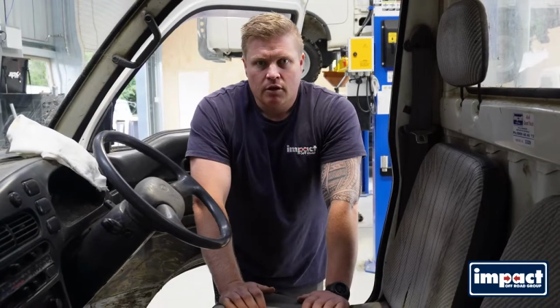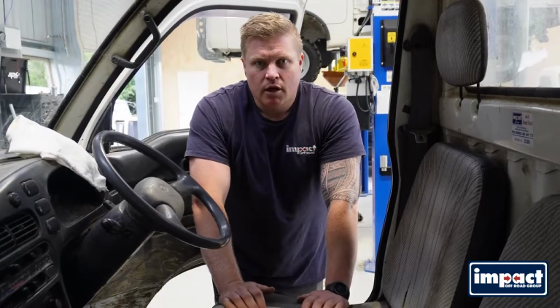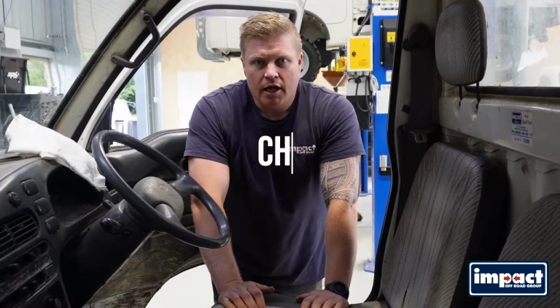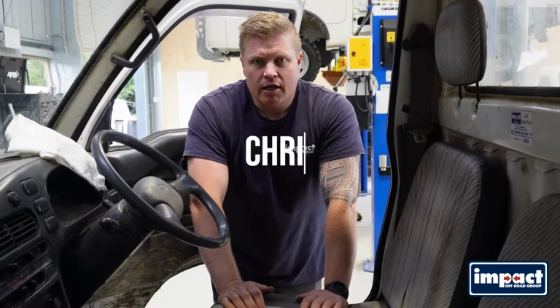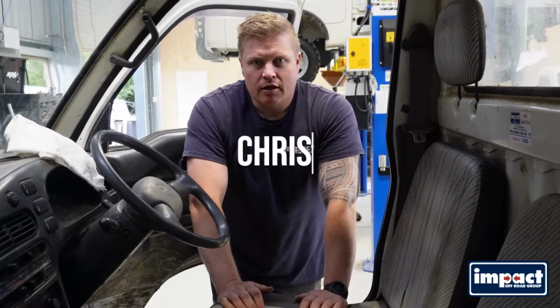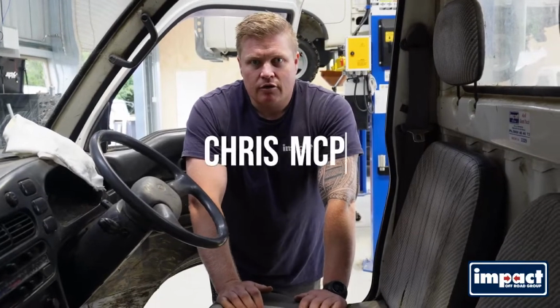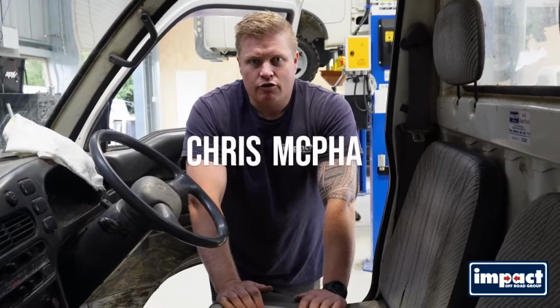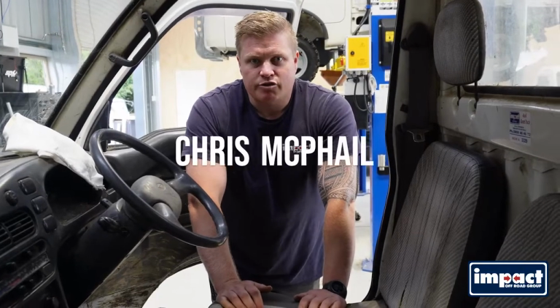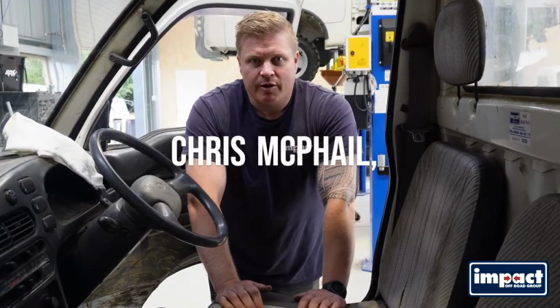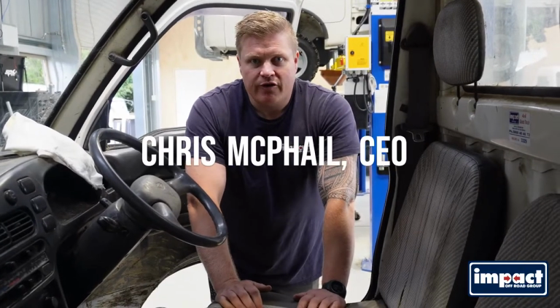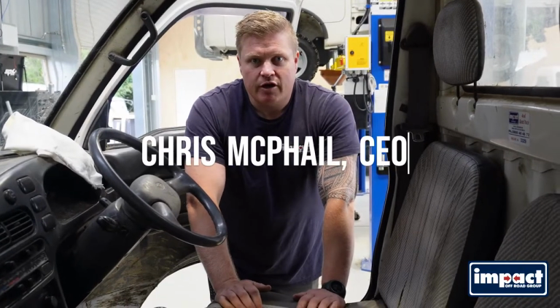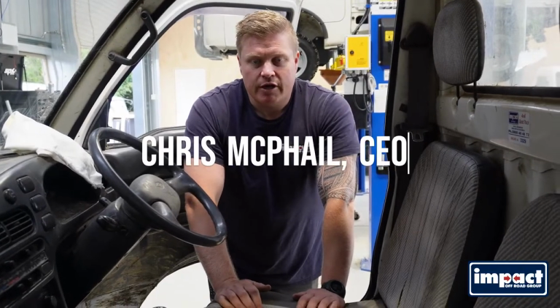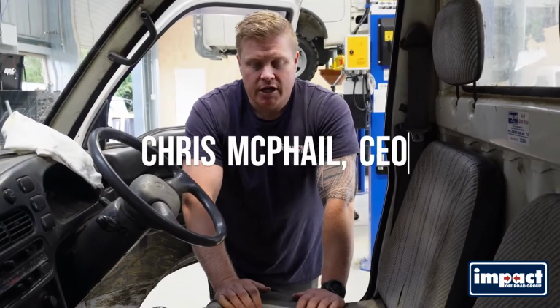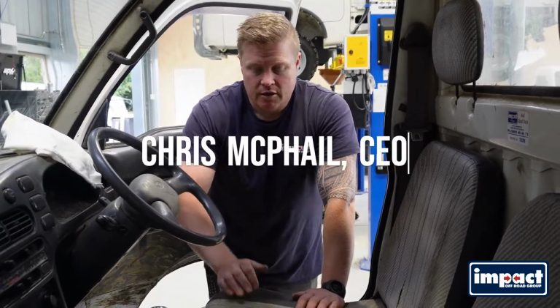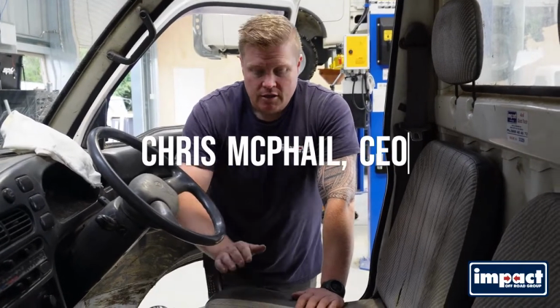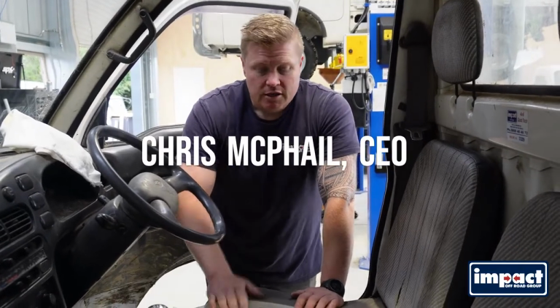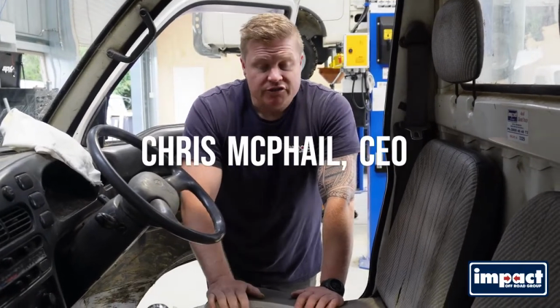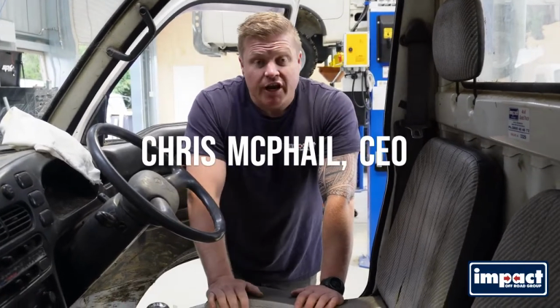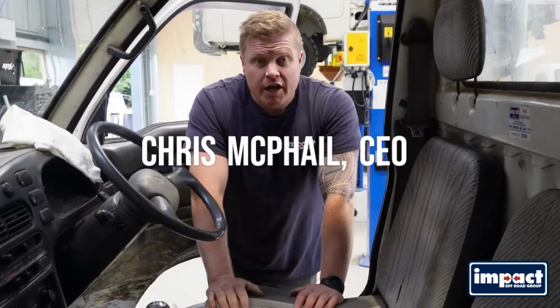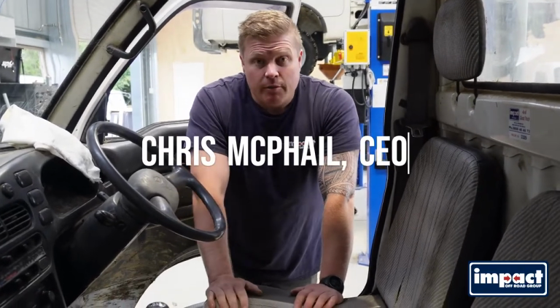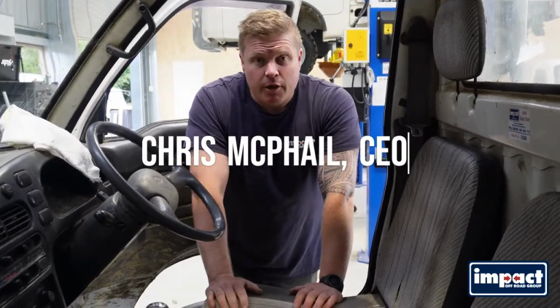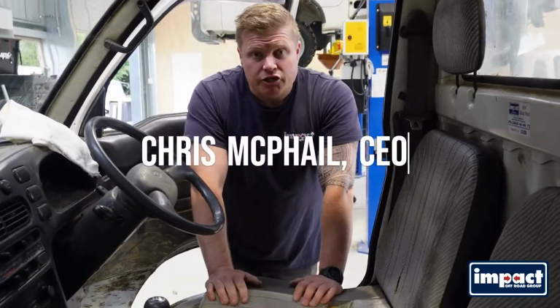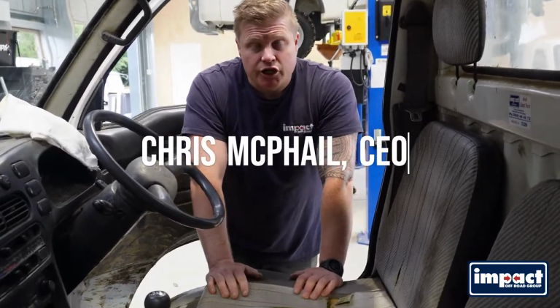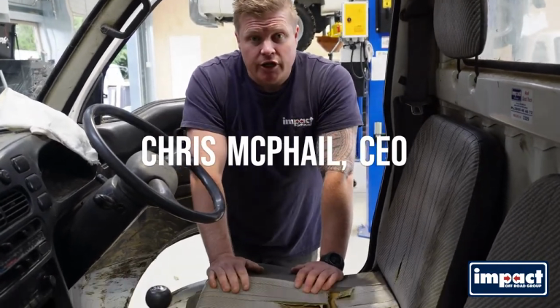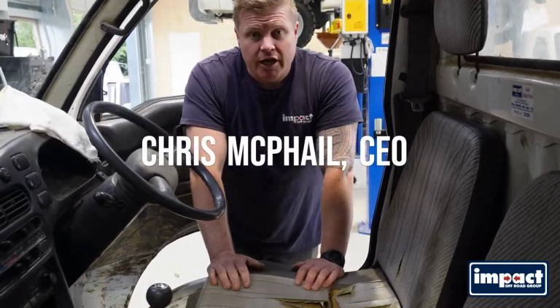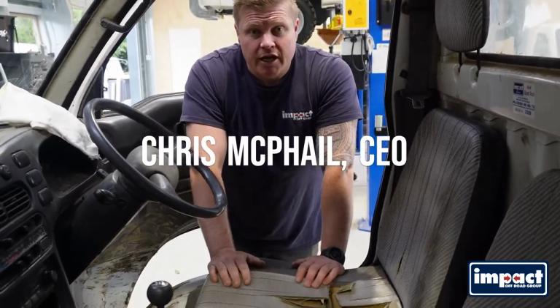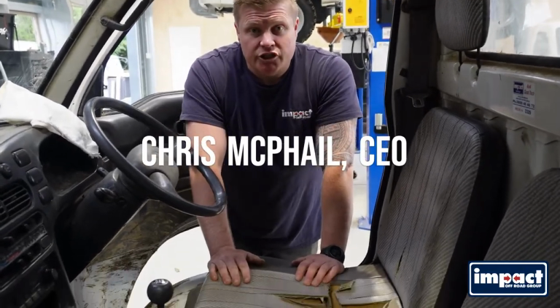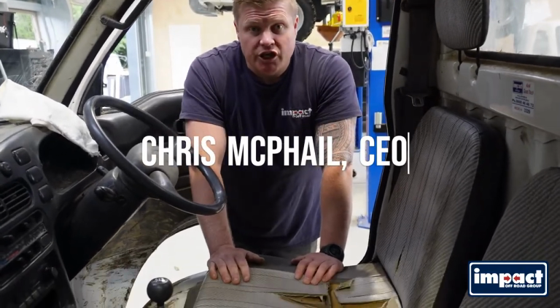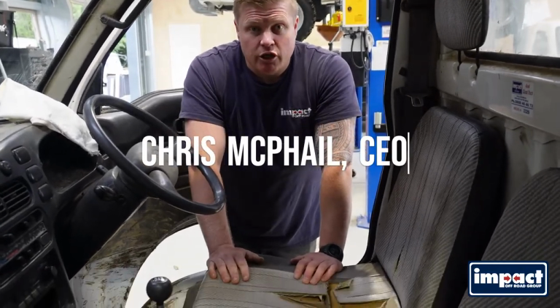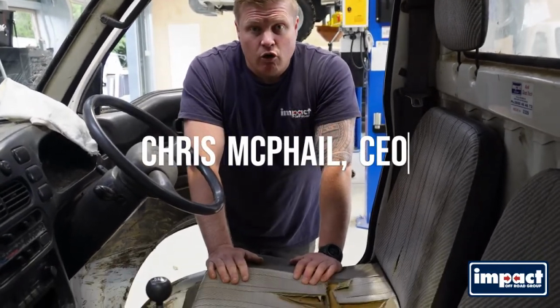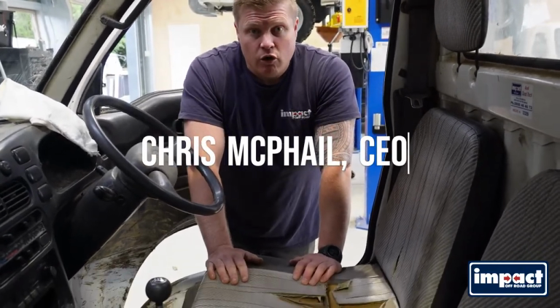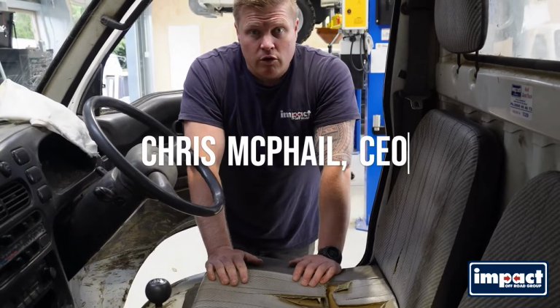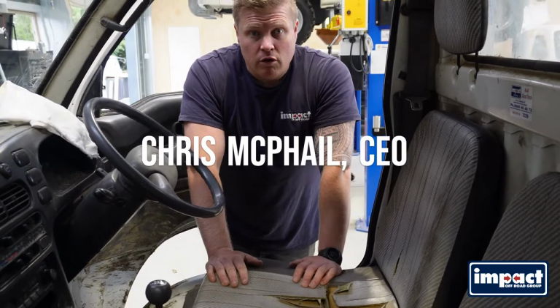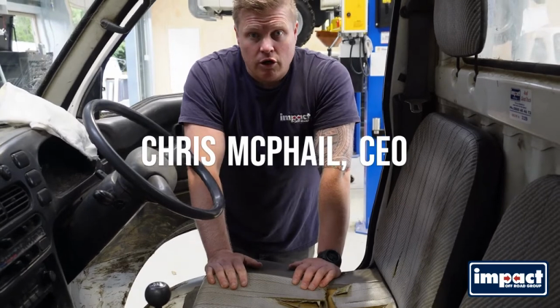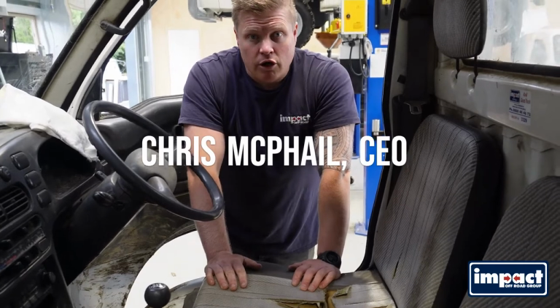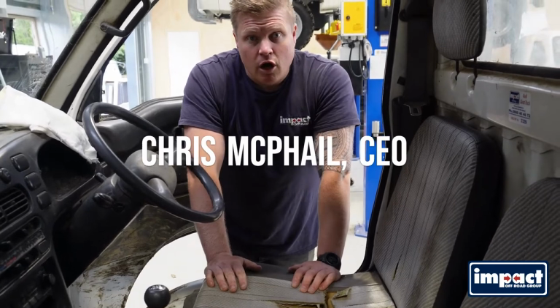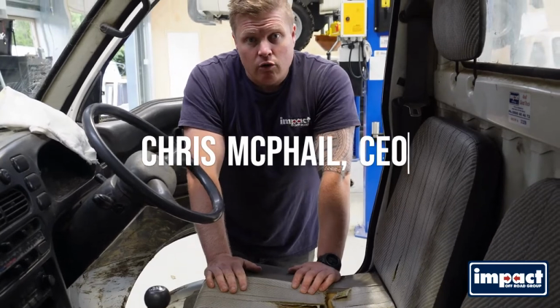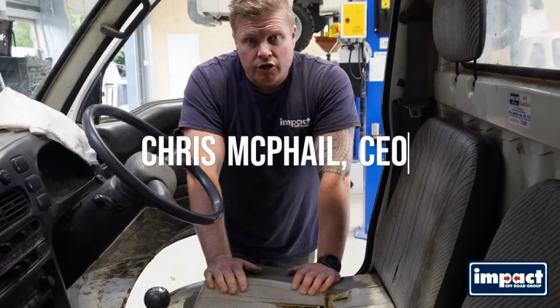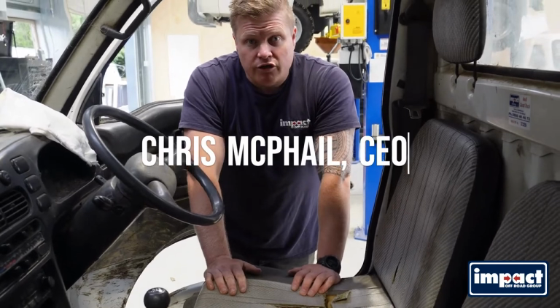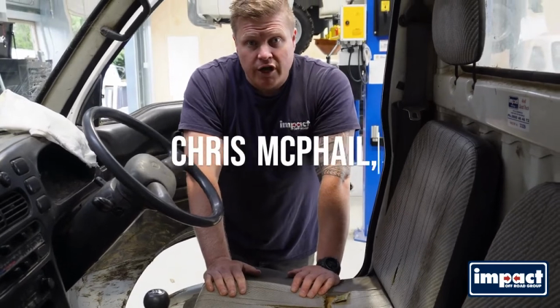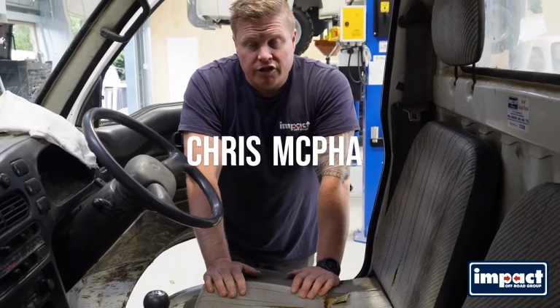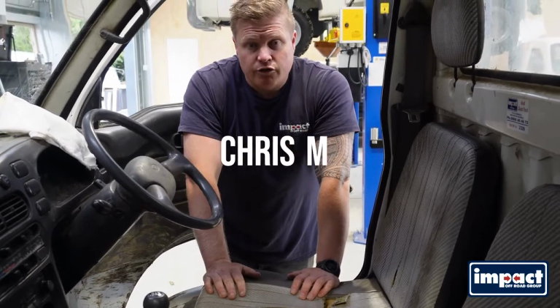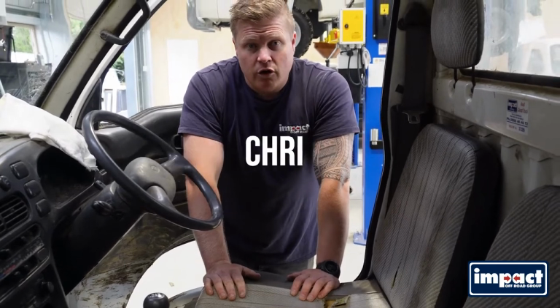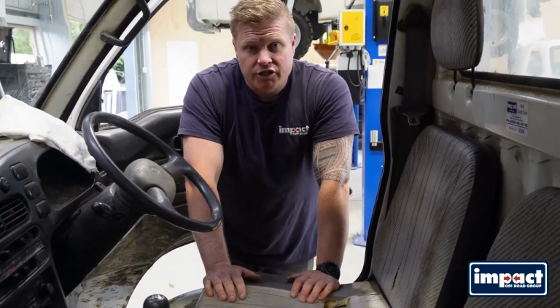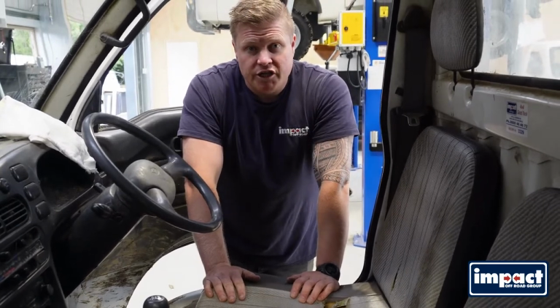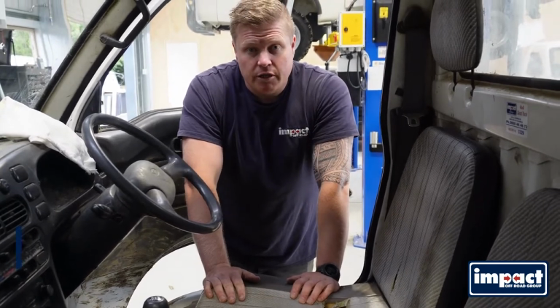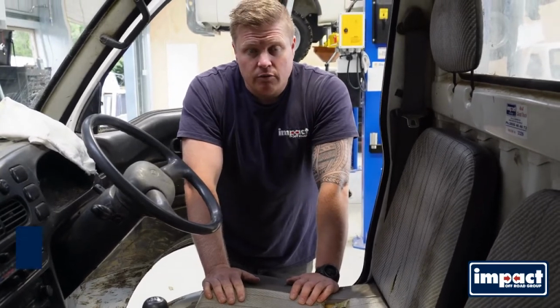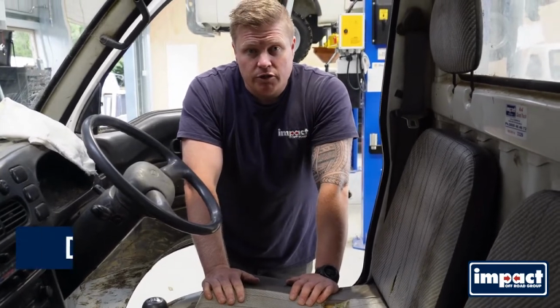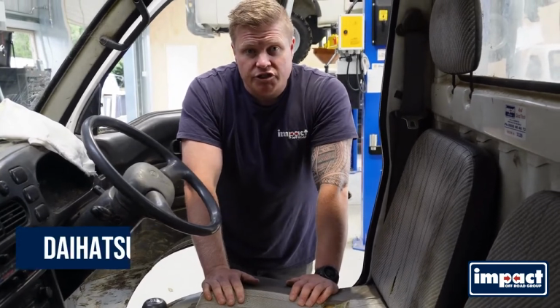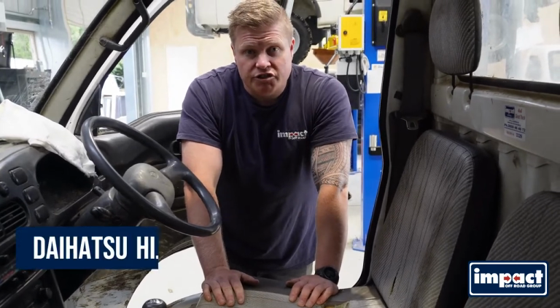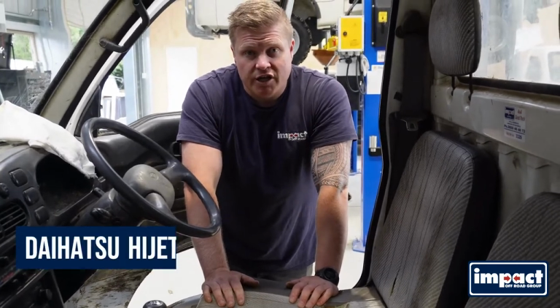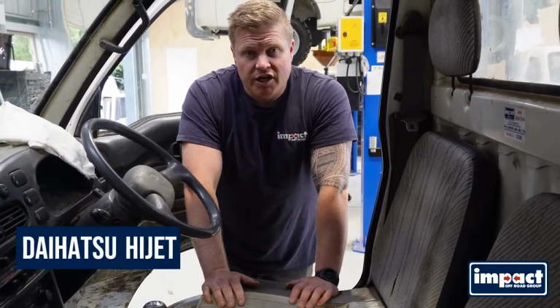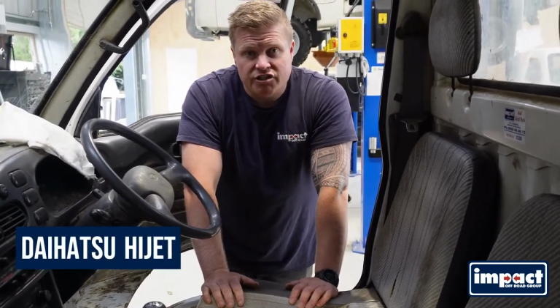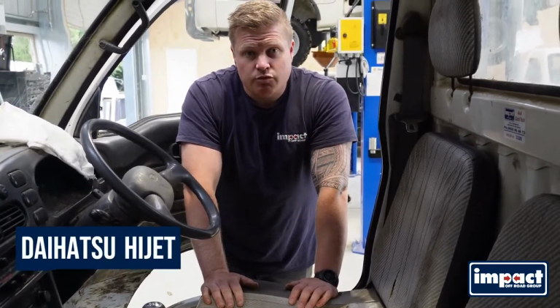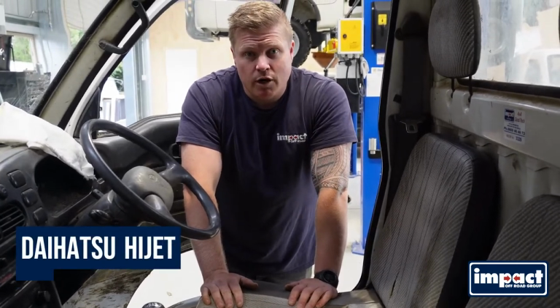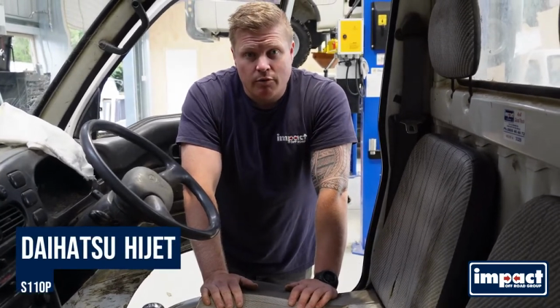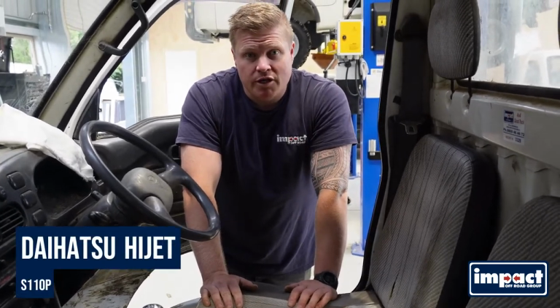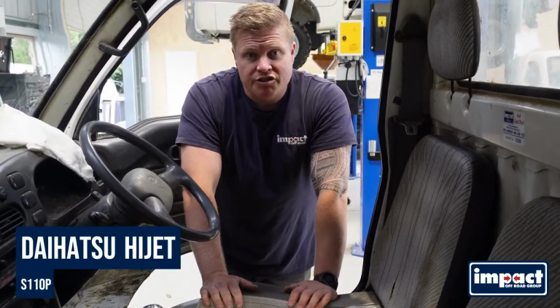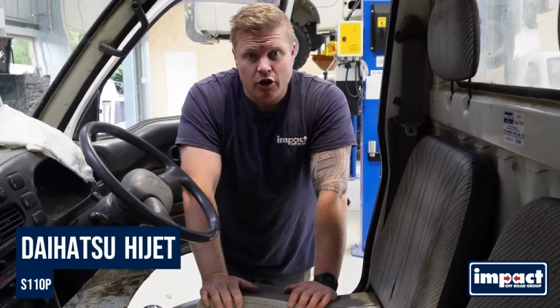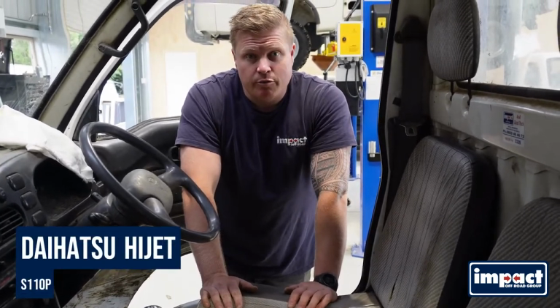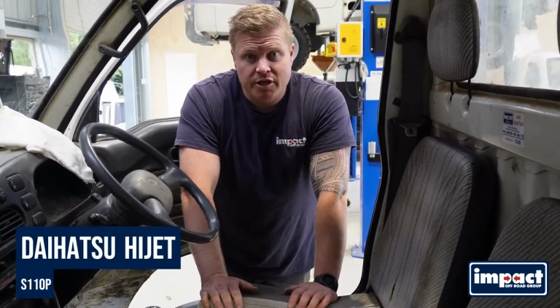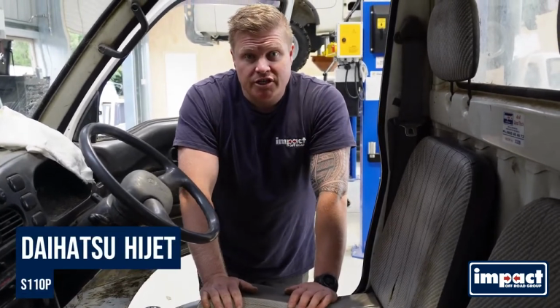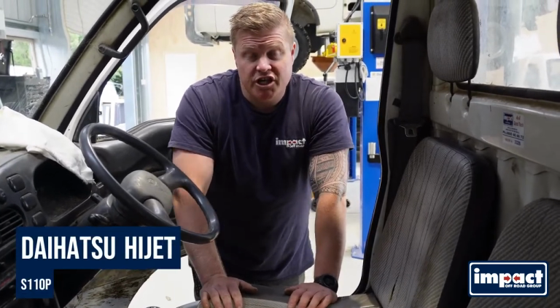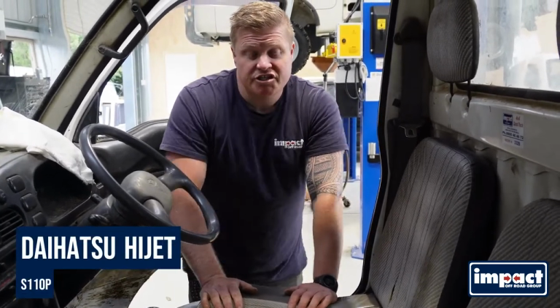Hey, Chris McPhail here. Today I'm going to show you how to check your oil on an older Daihatsu Hi-Jet, which is the S110P chassis.